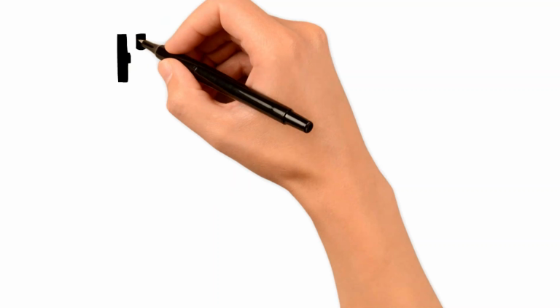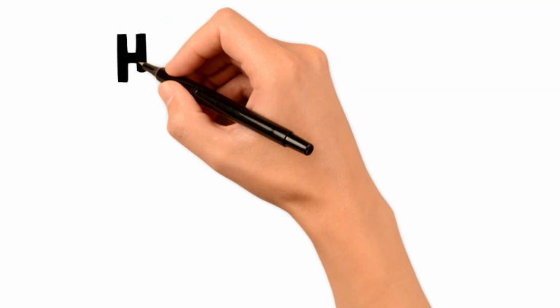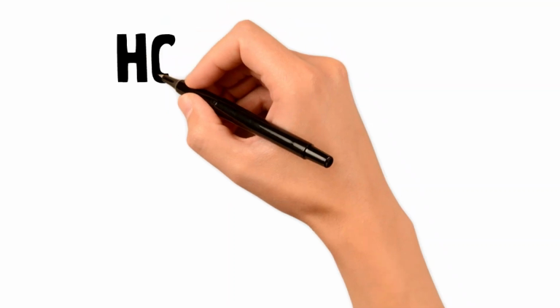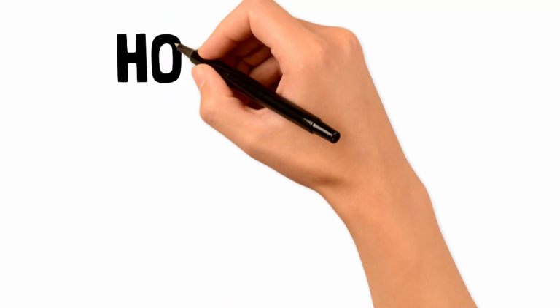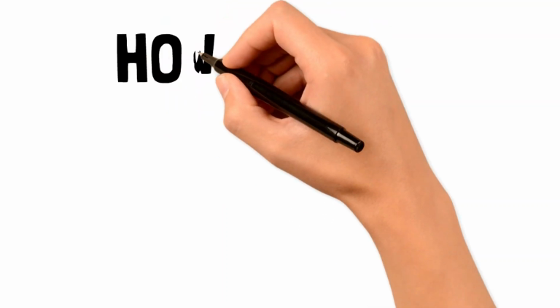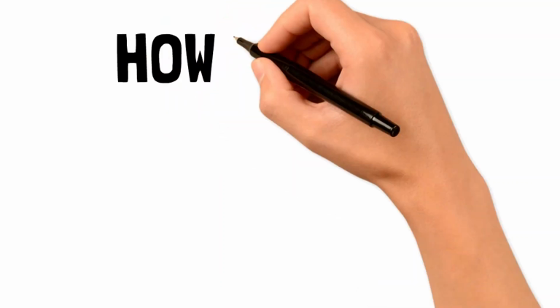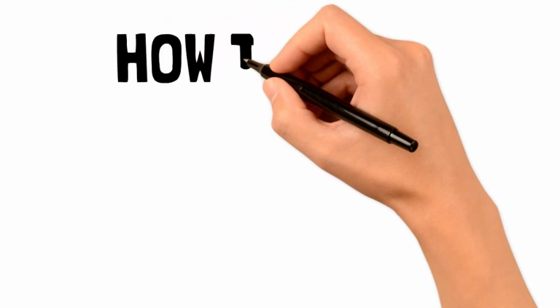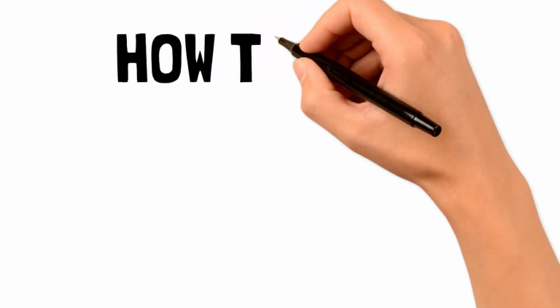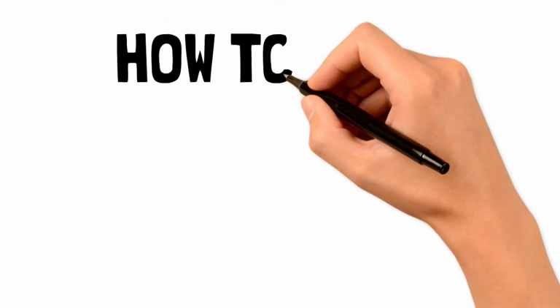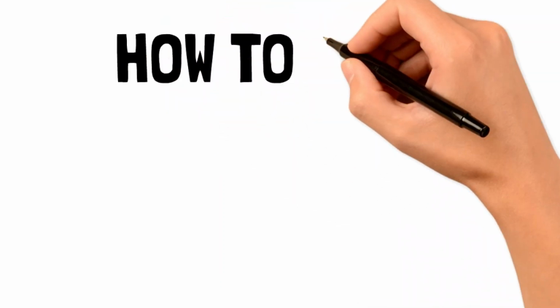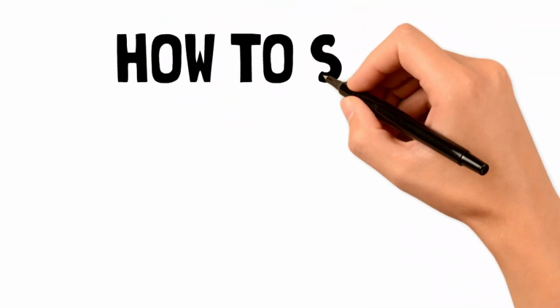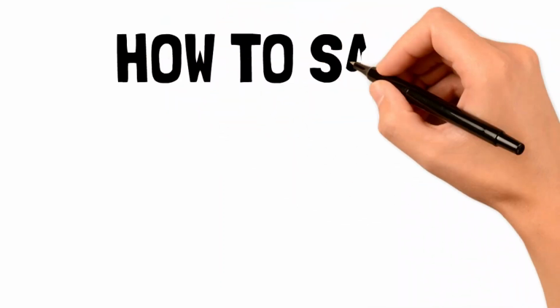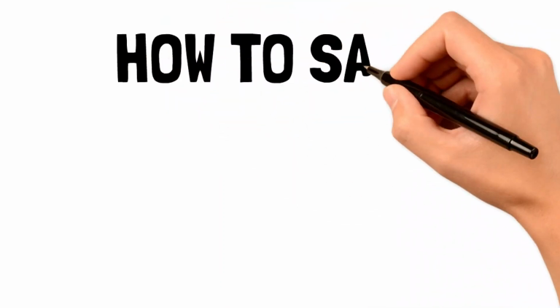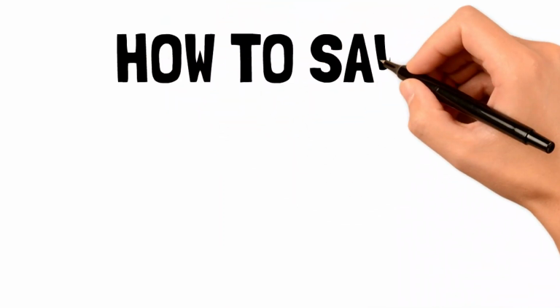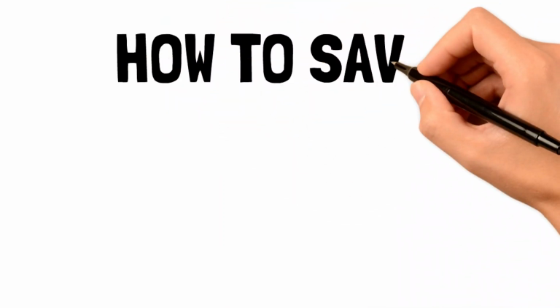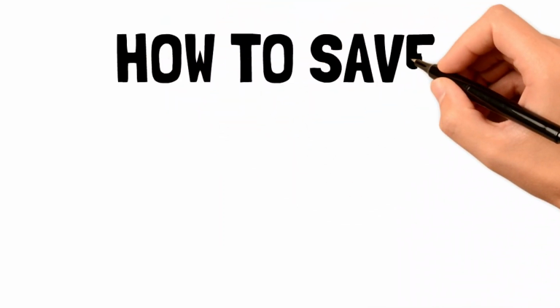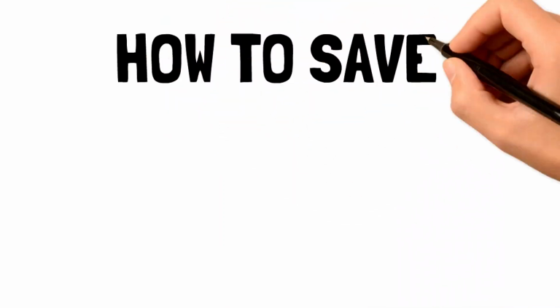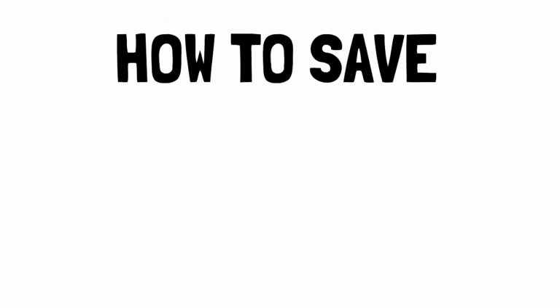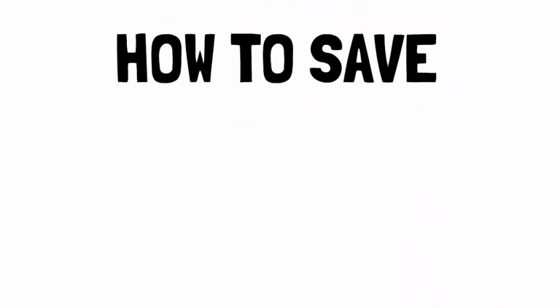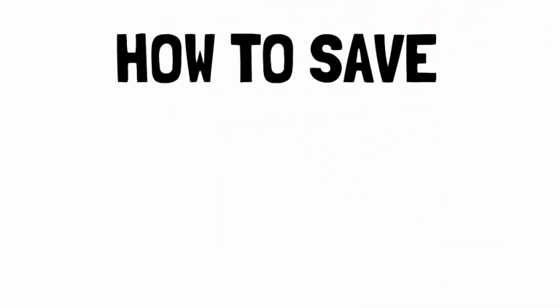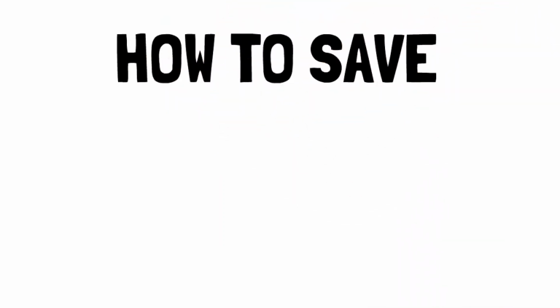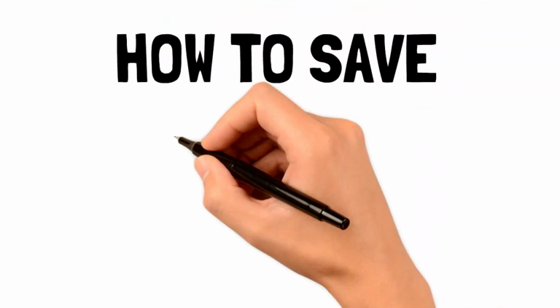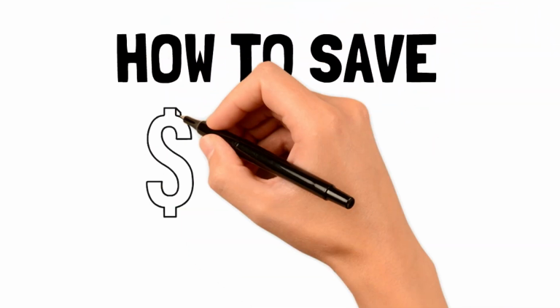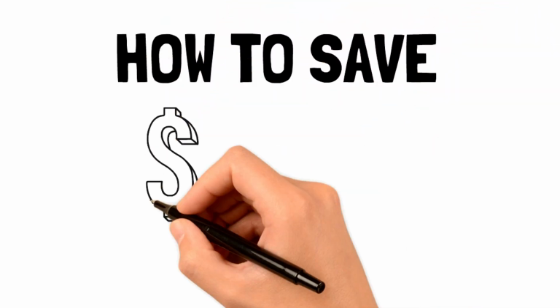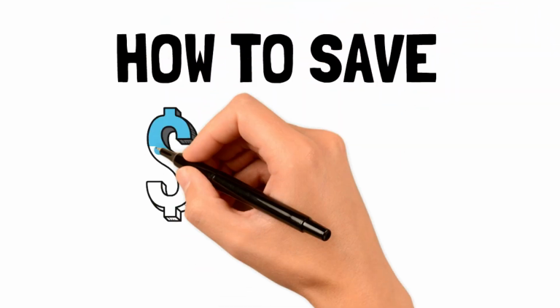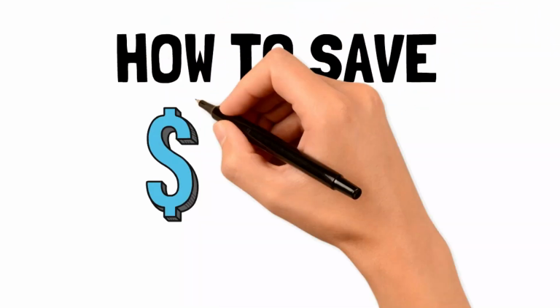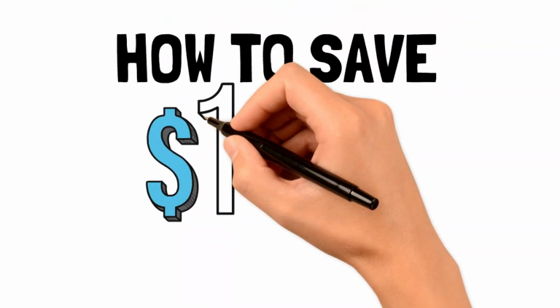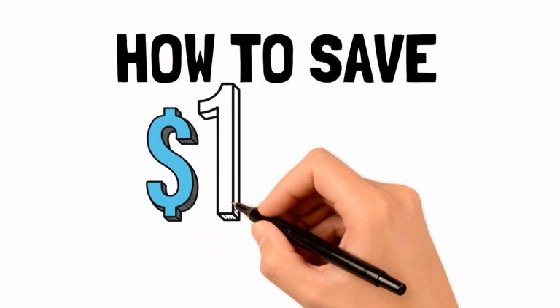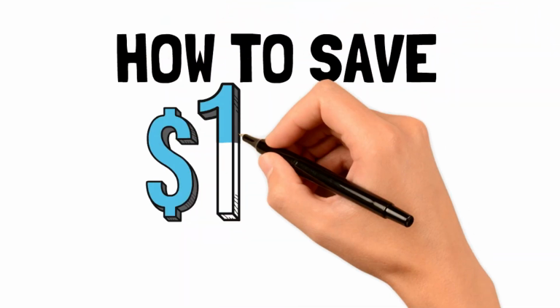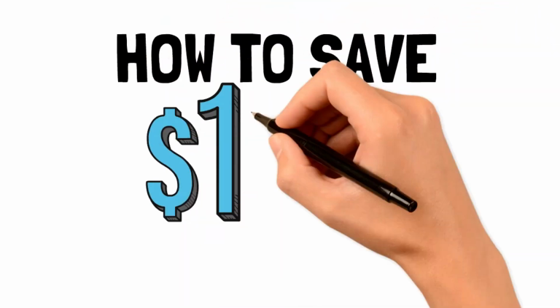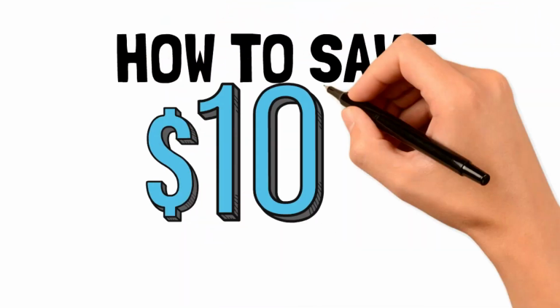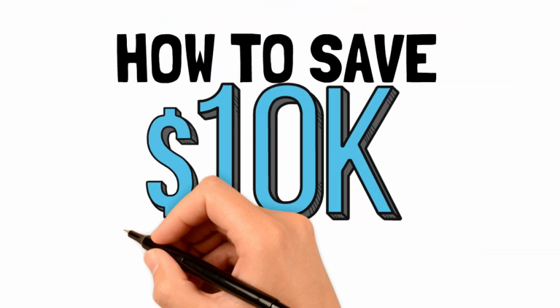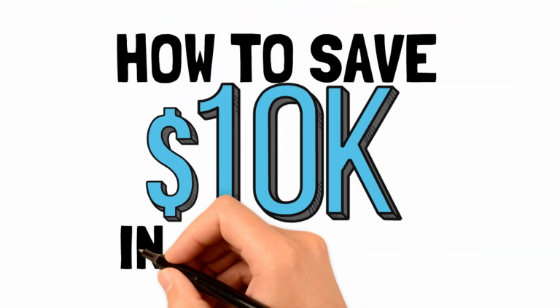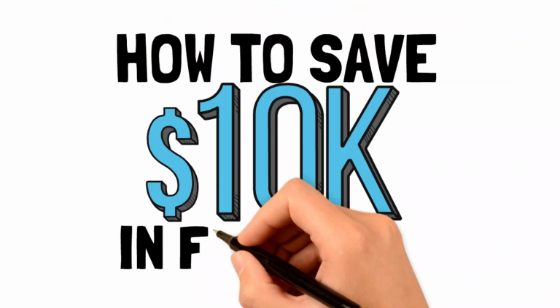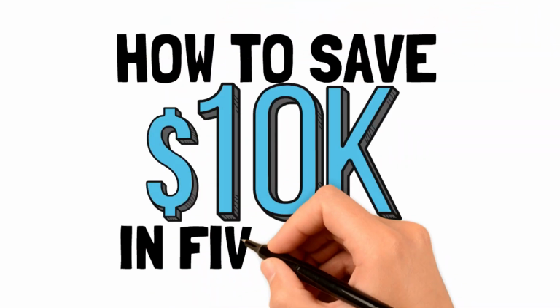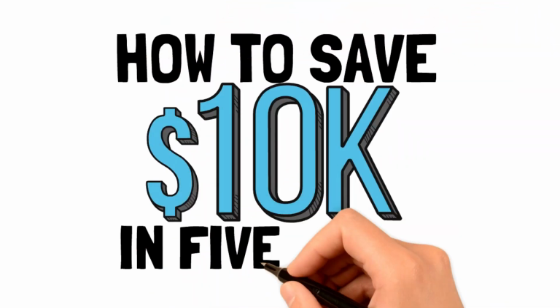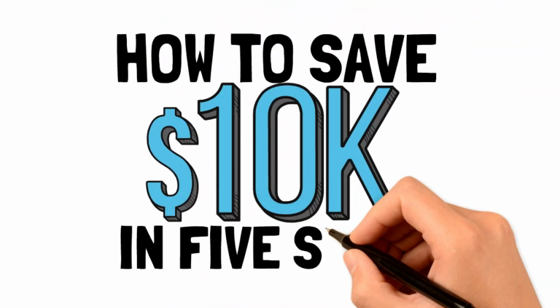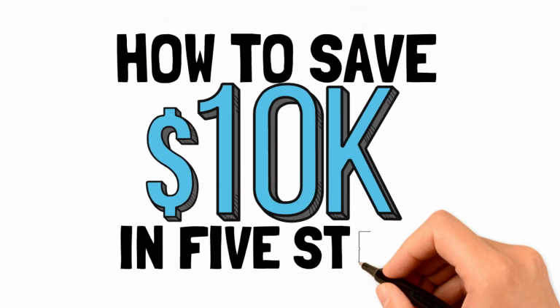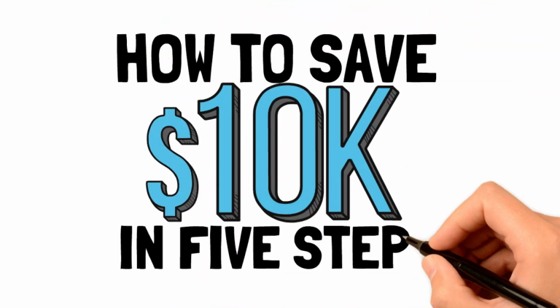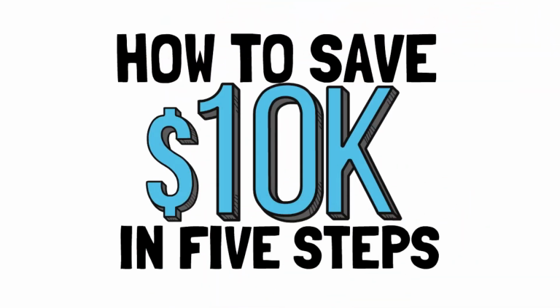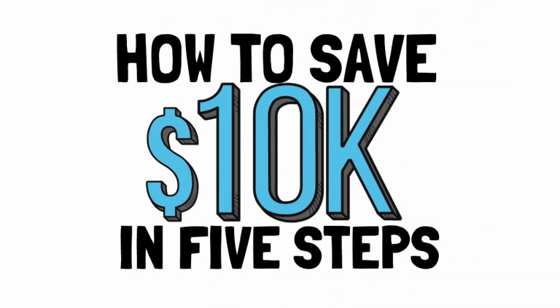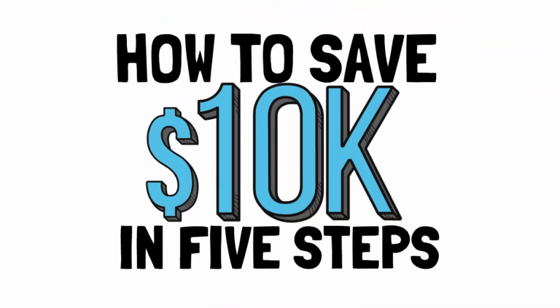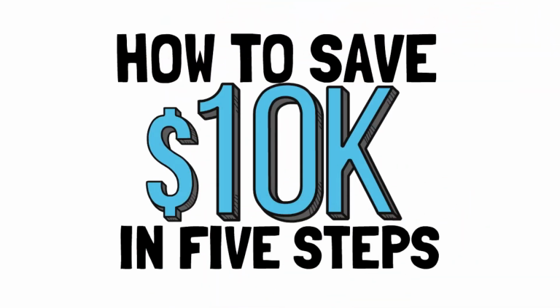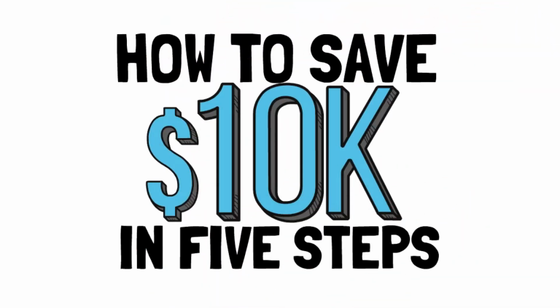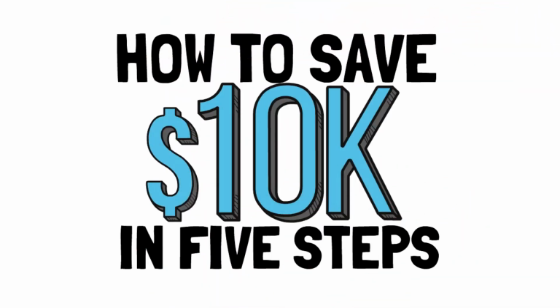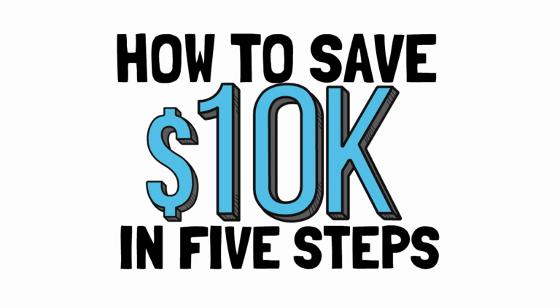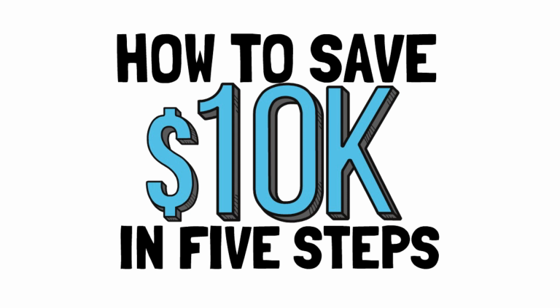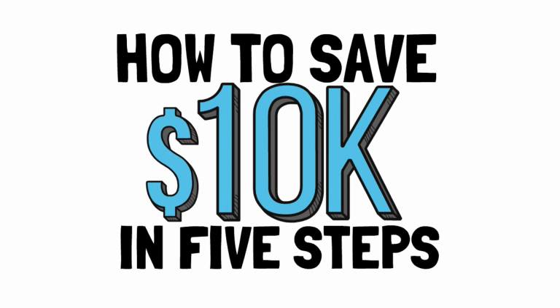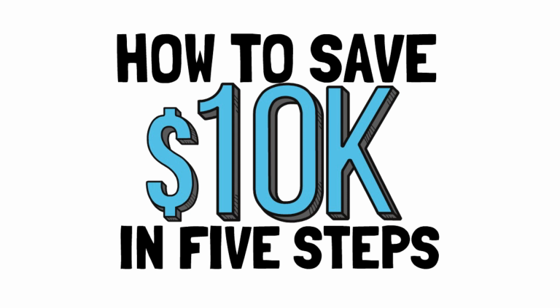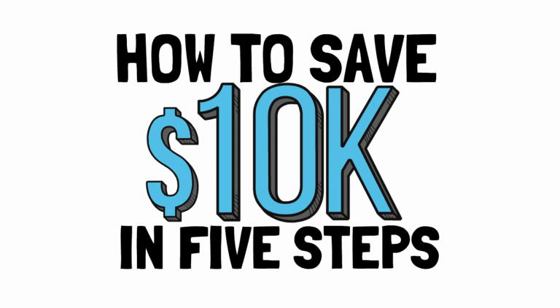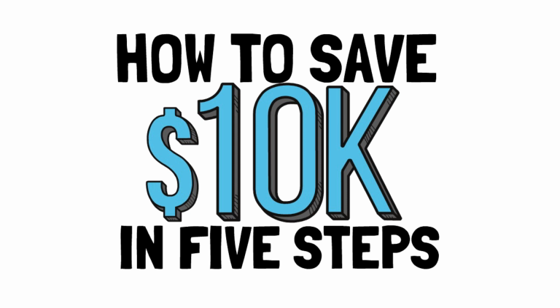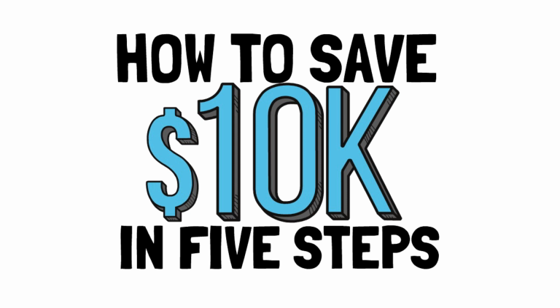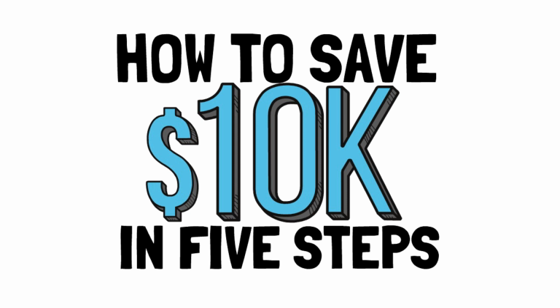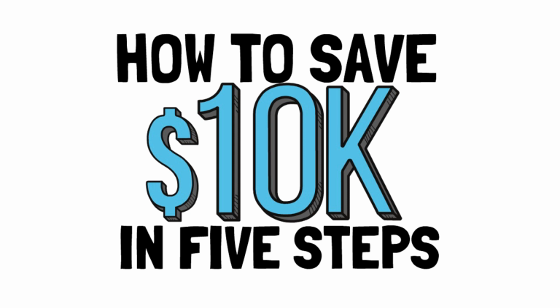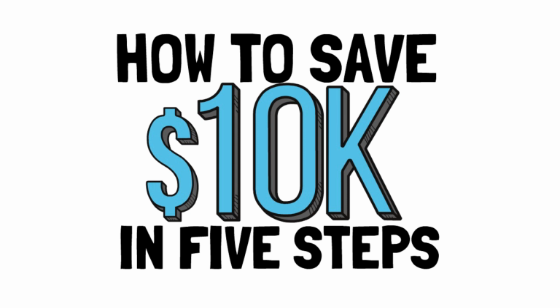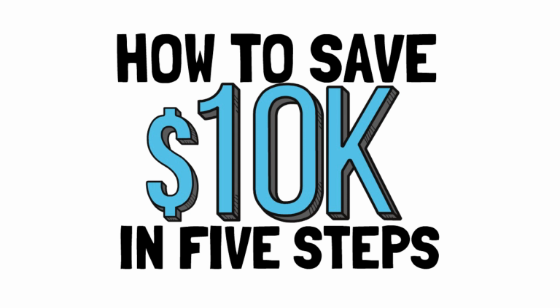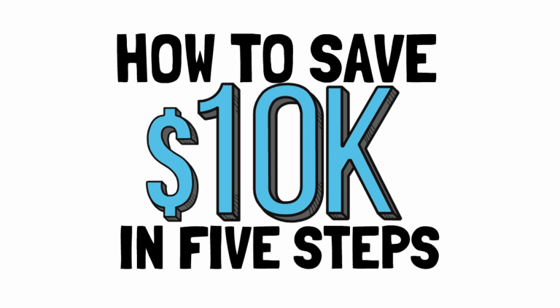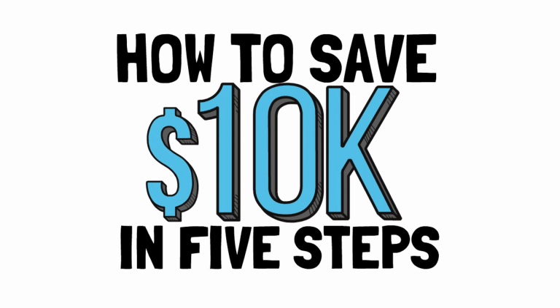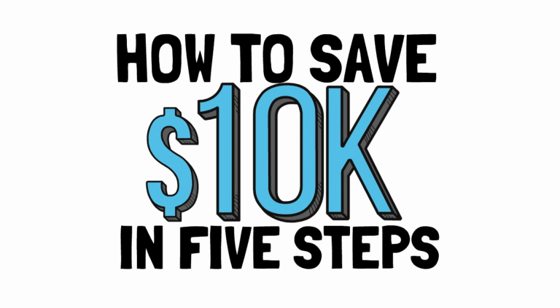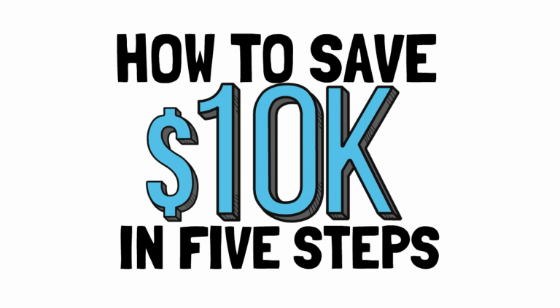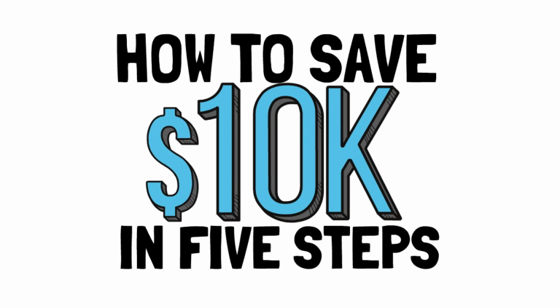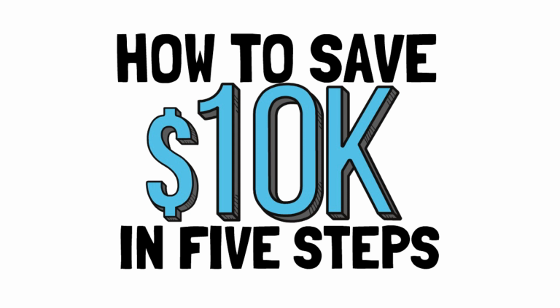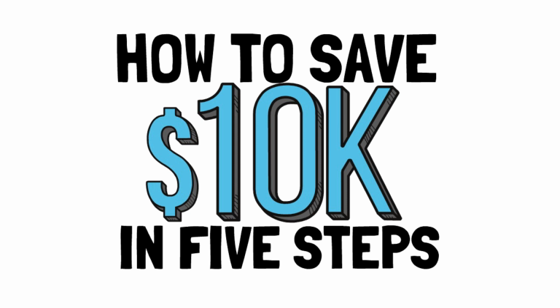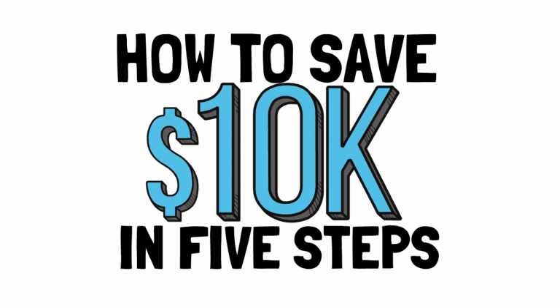In today's video, we're going to show you how to save $10,000 fast in five simple steps so that you can live the life that you deserve.